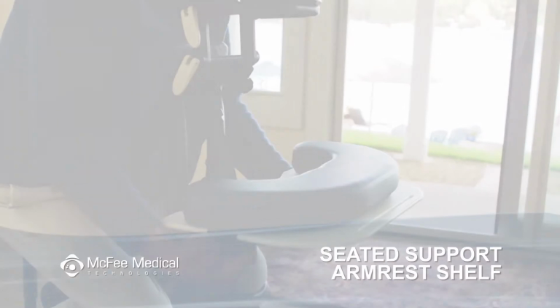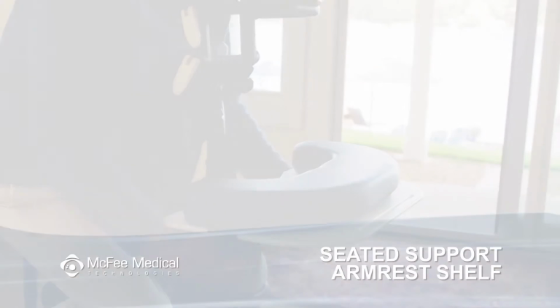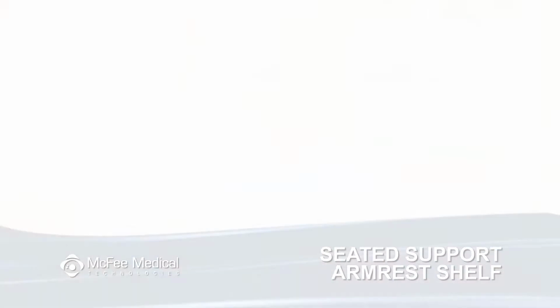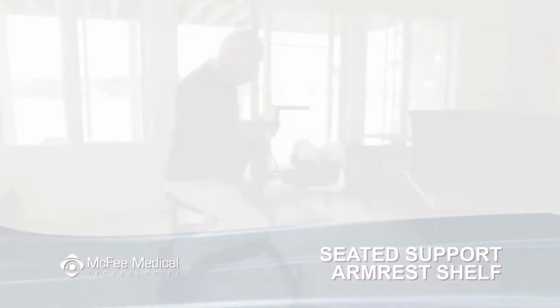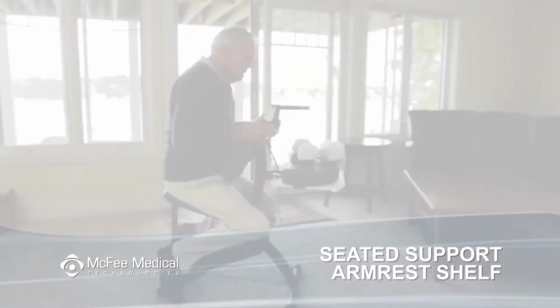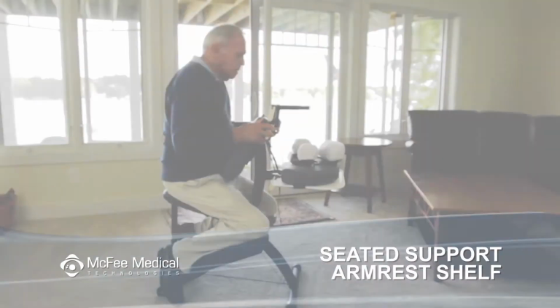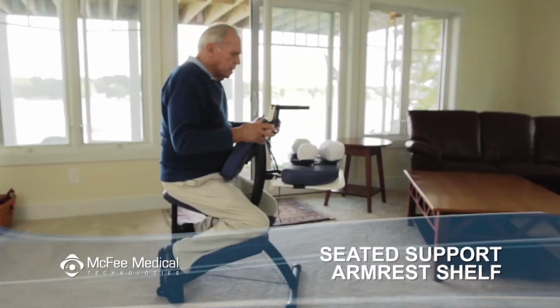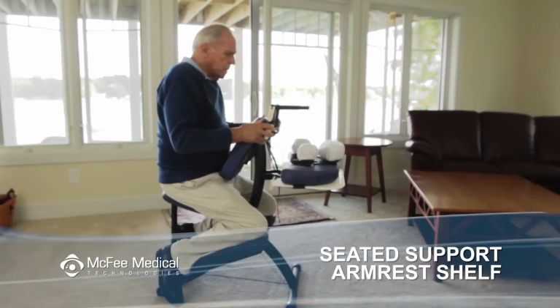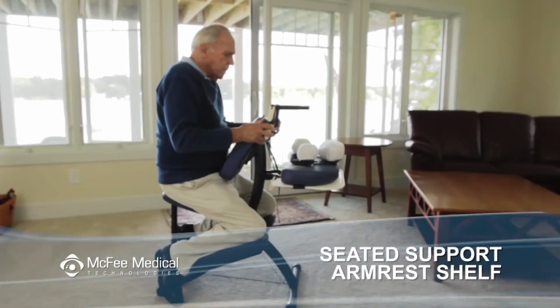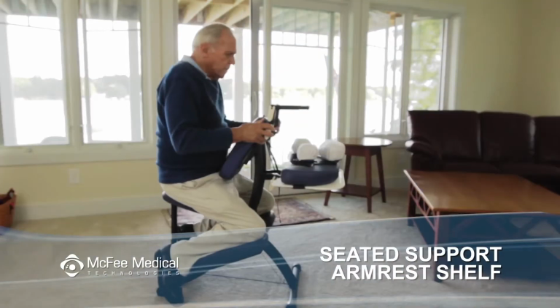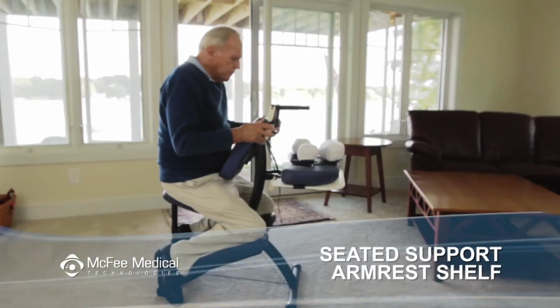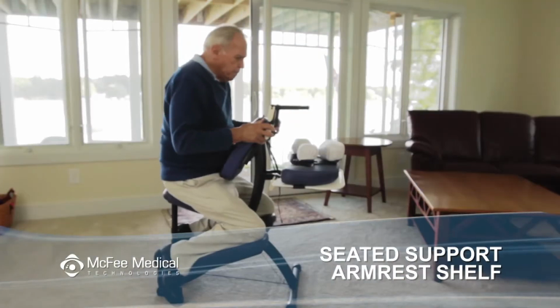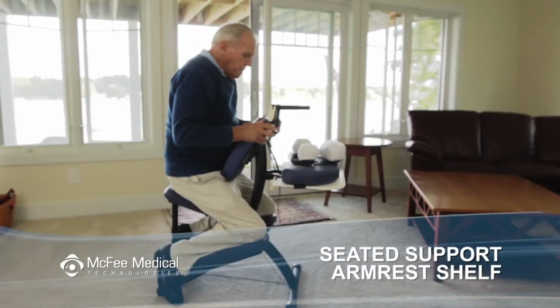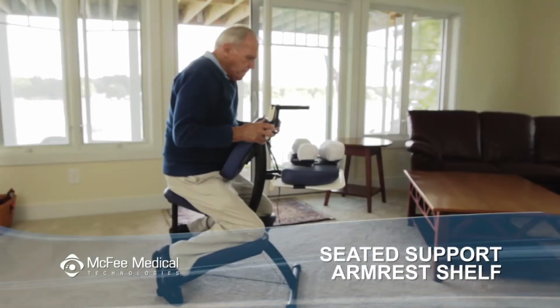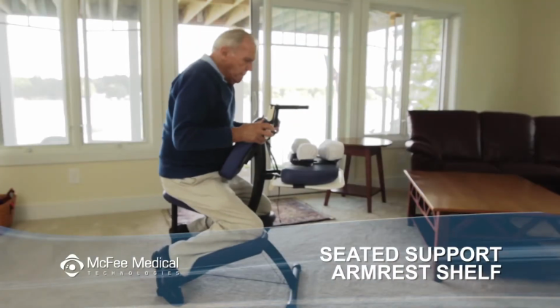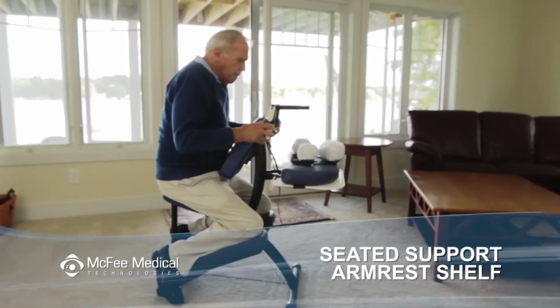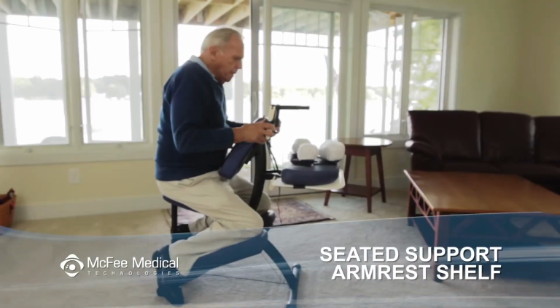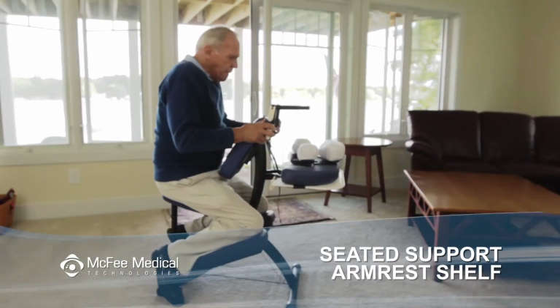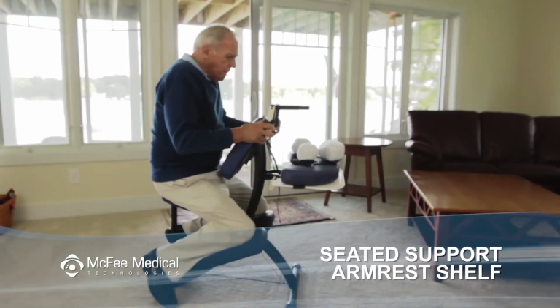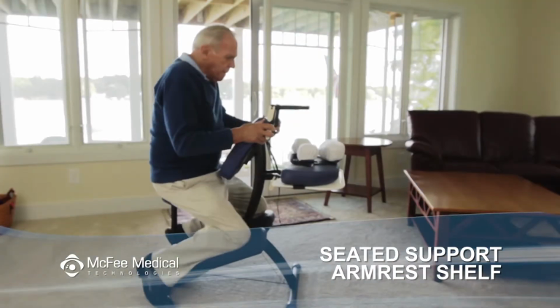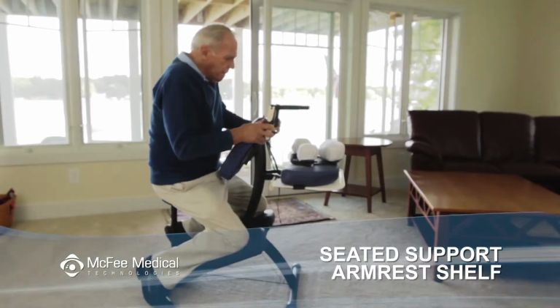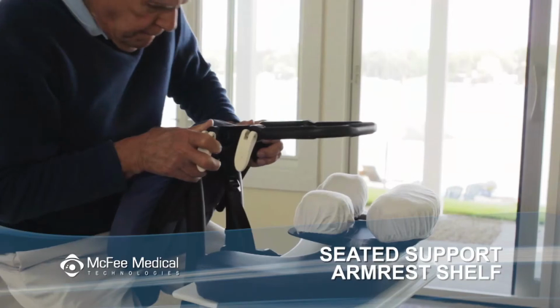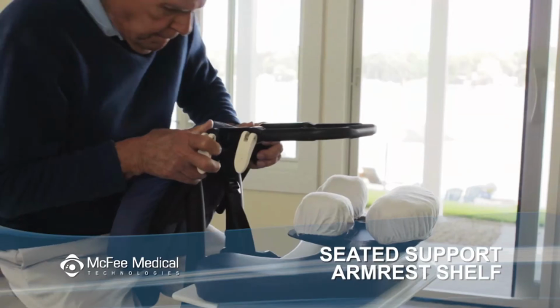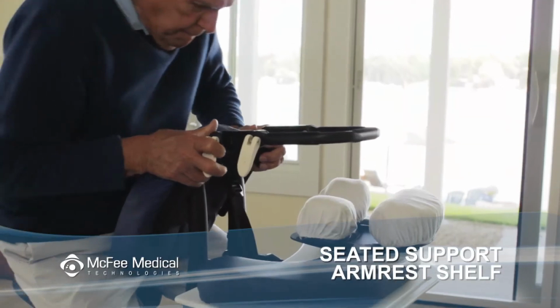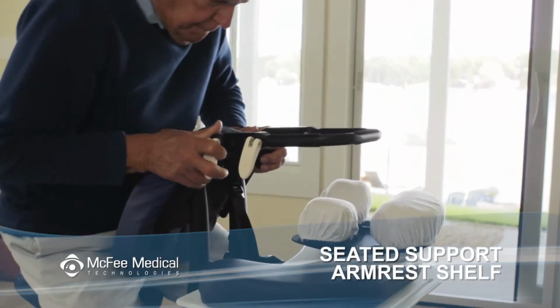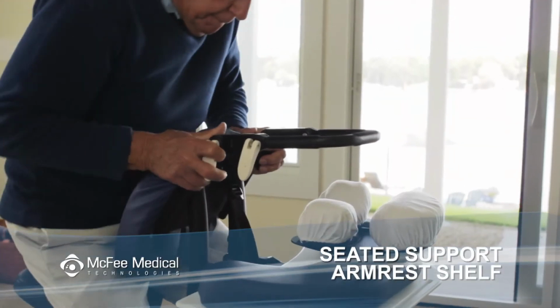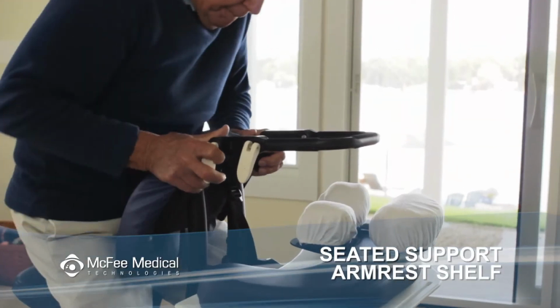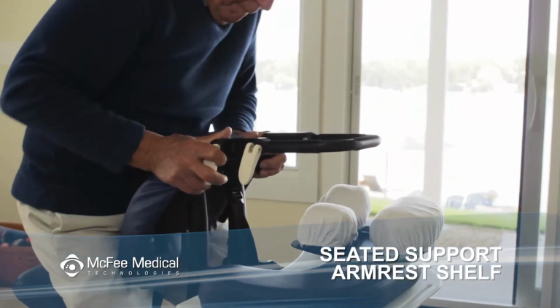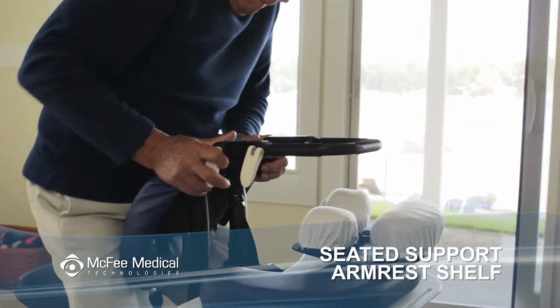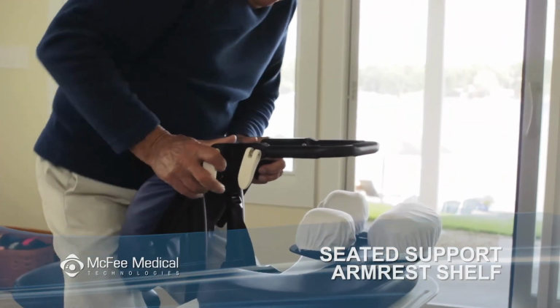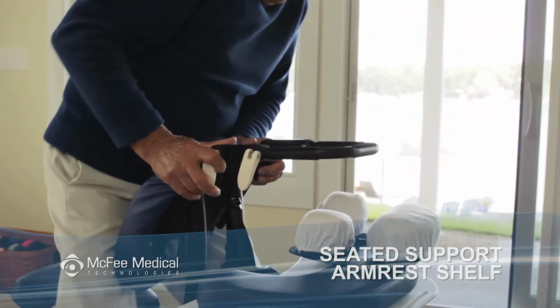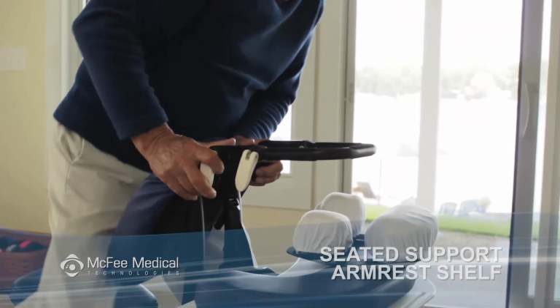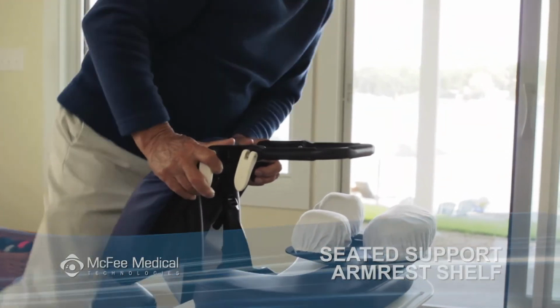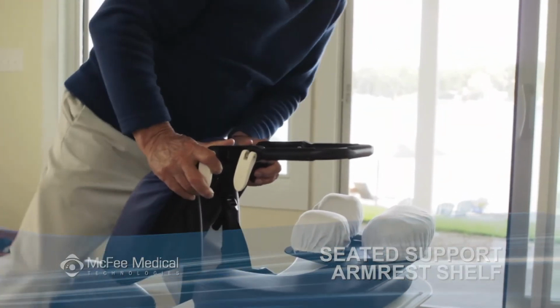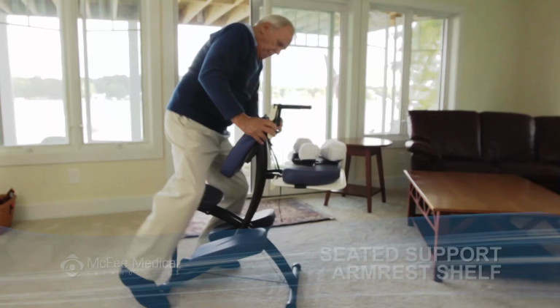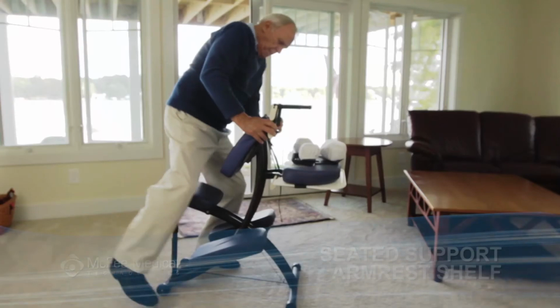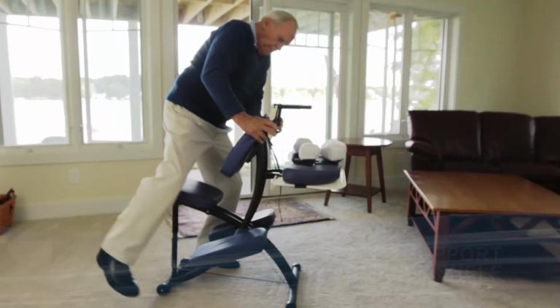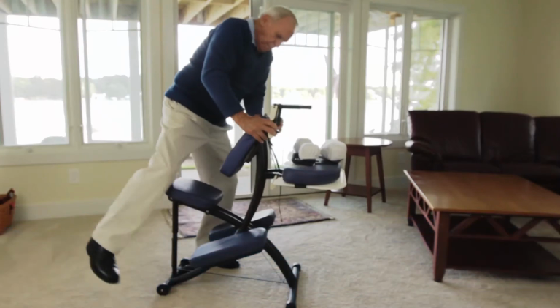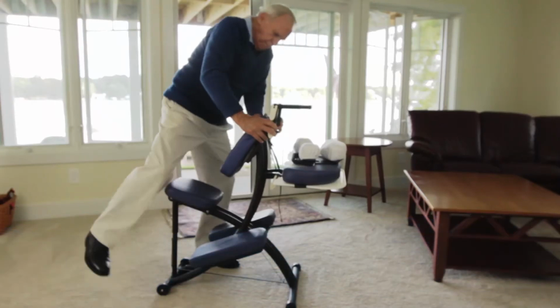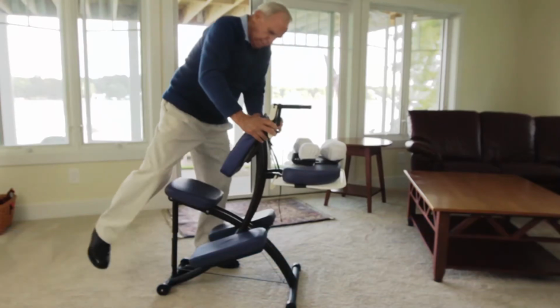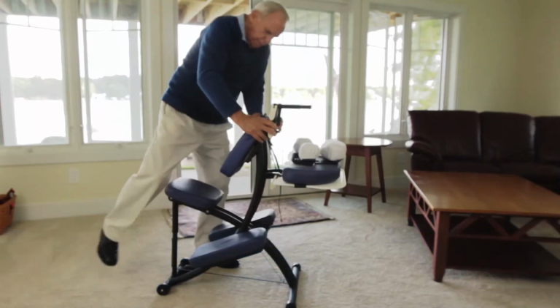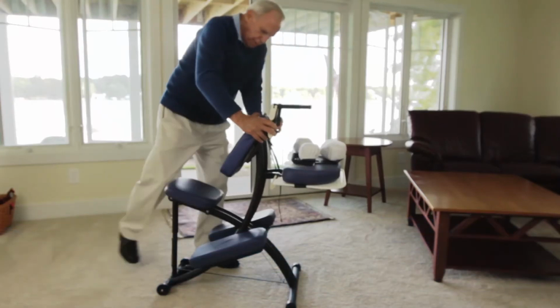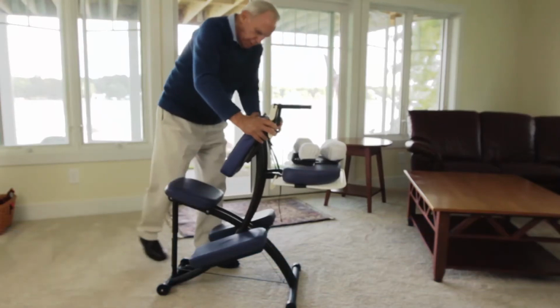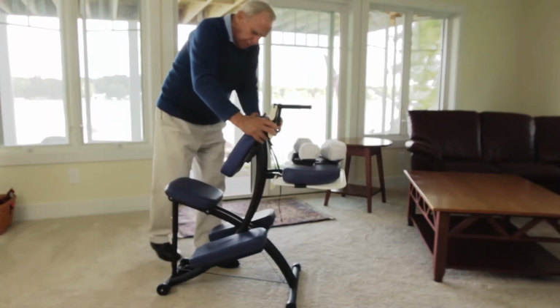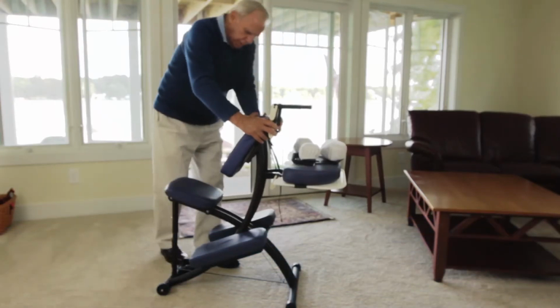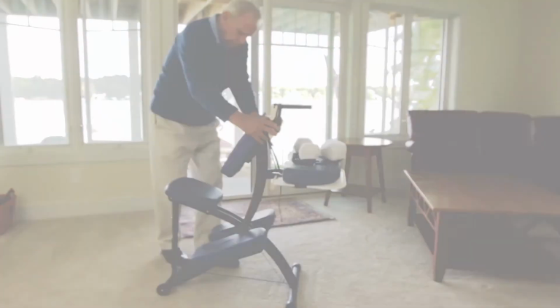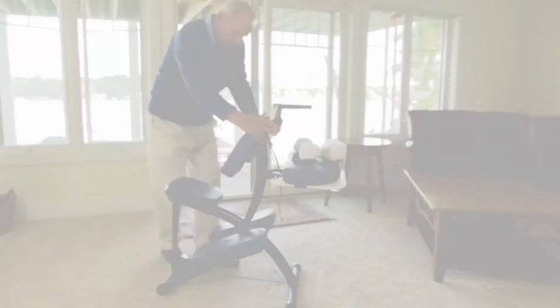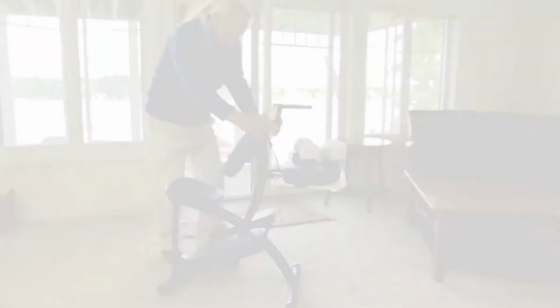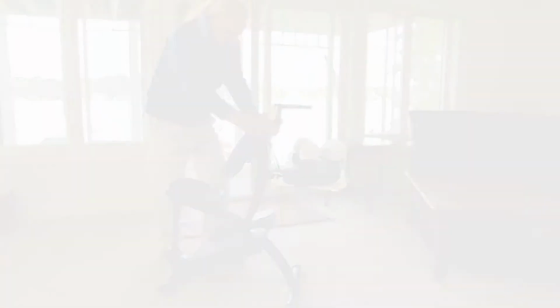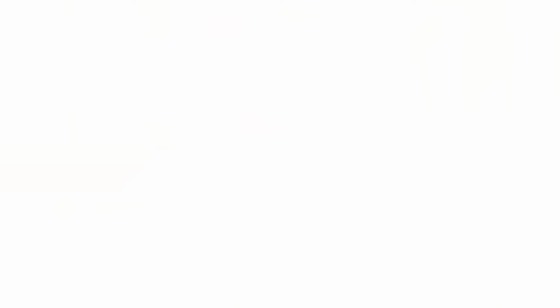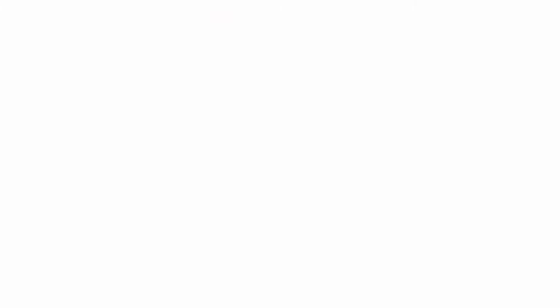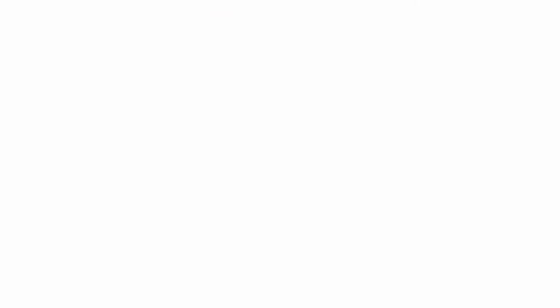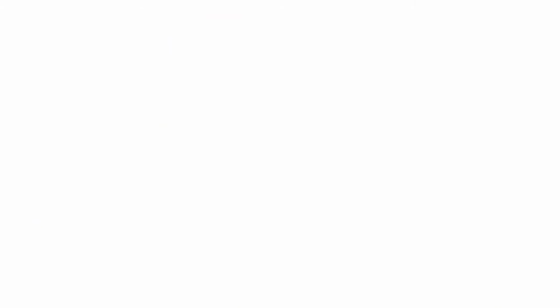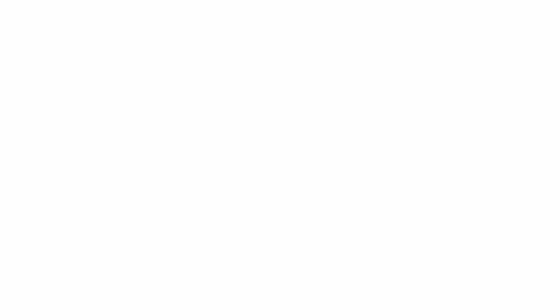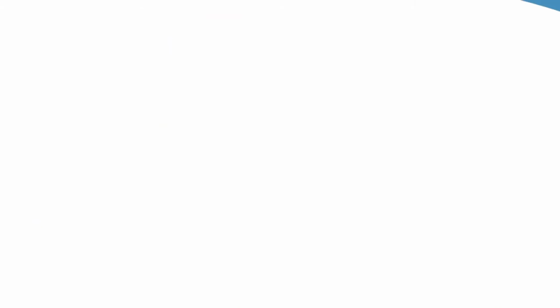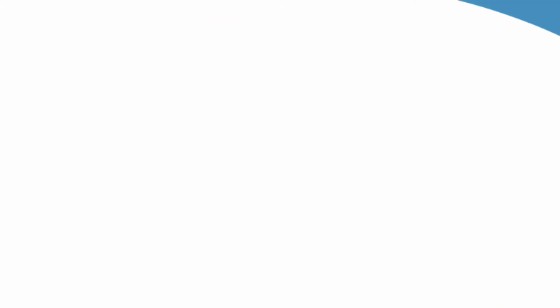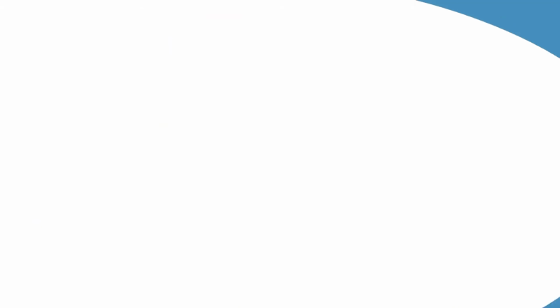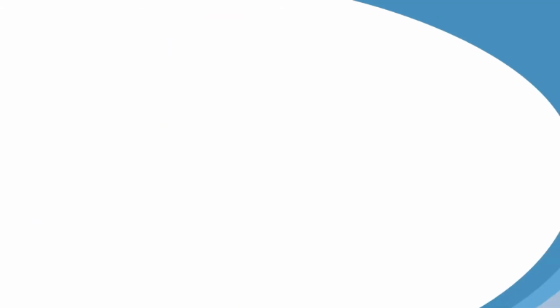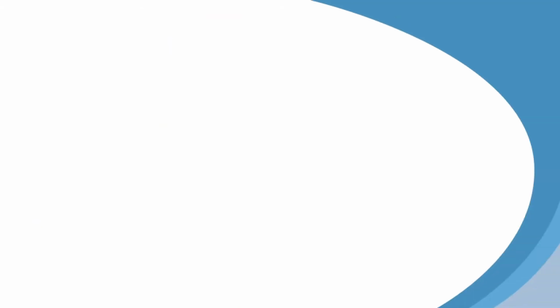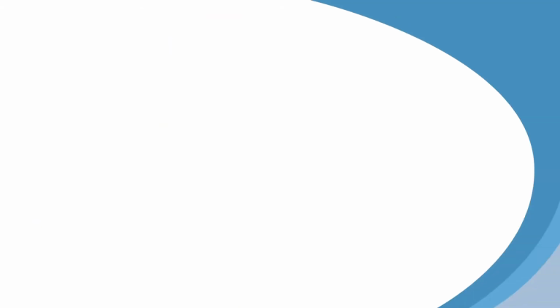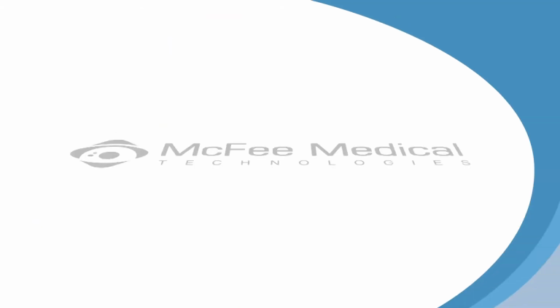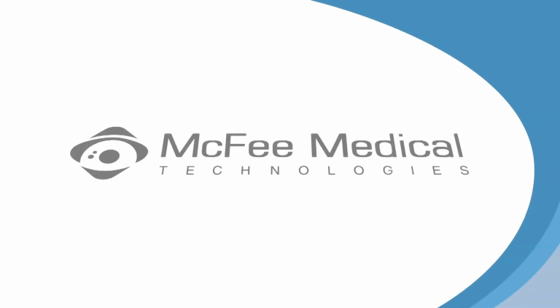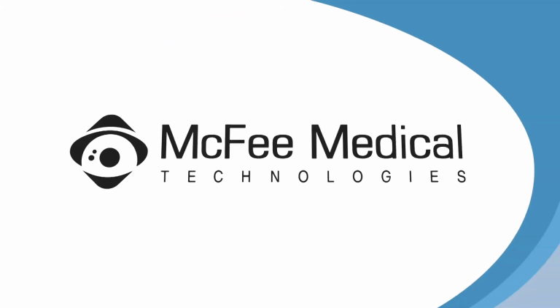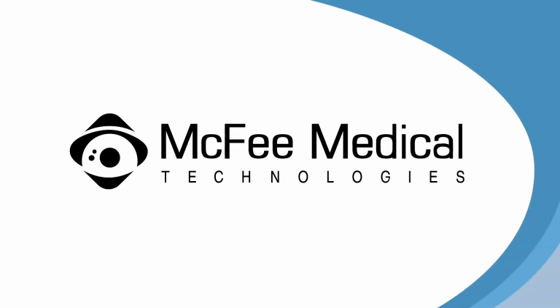To get off the chair, use the chest pad to brace your hands and push yourself up. Do not use the armrest for this purpose.